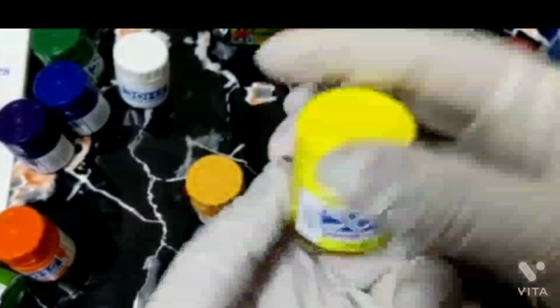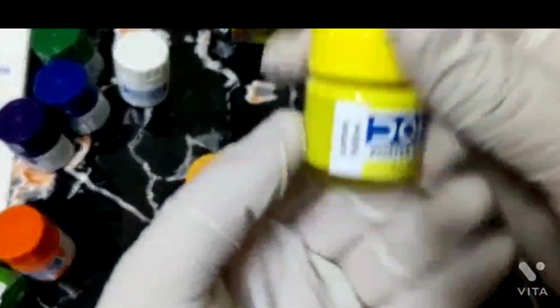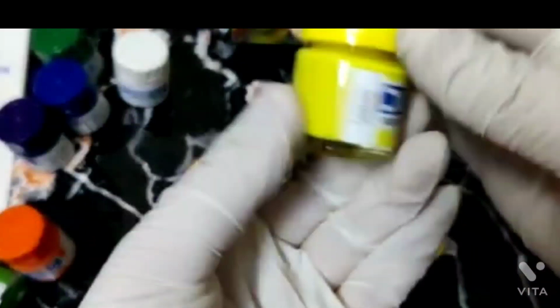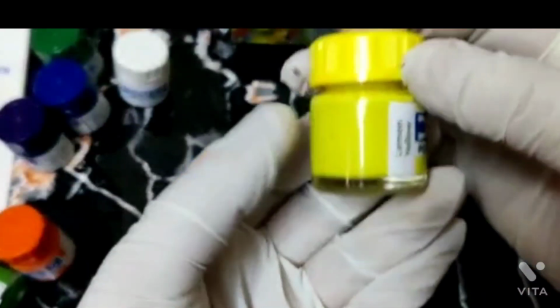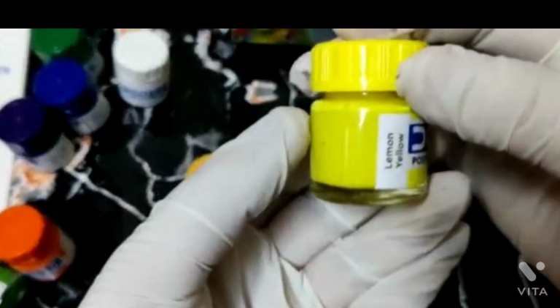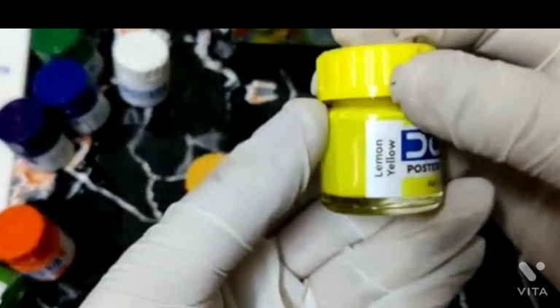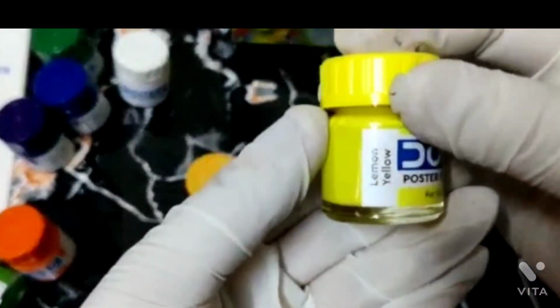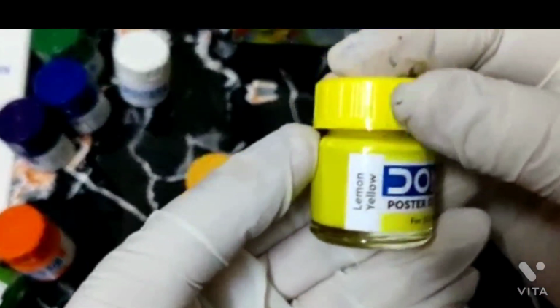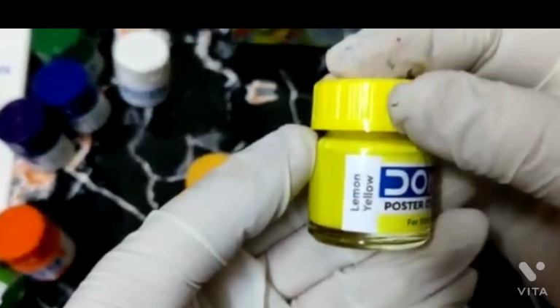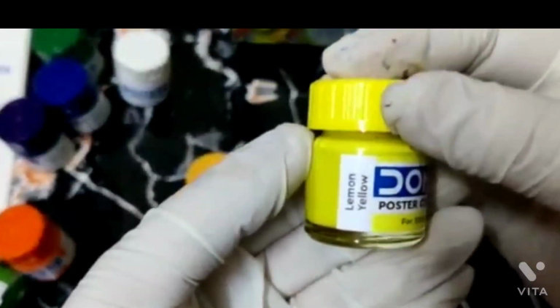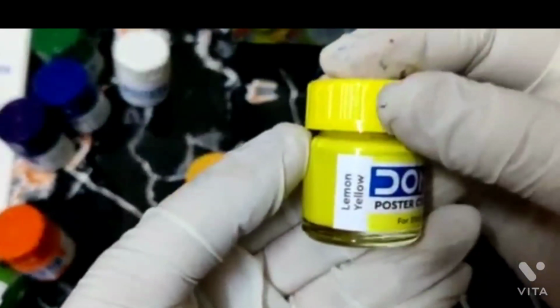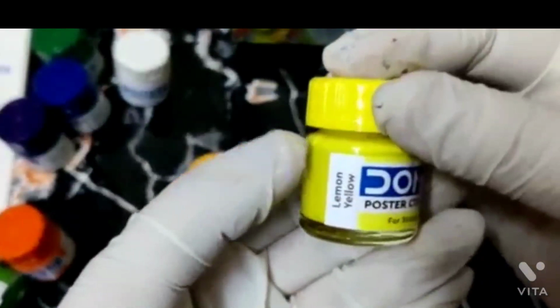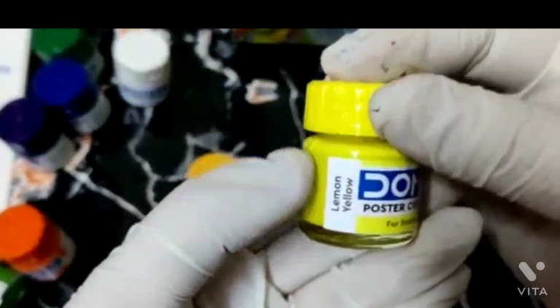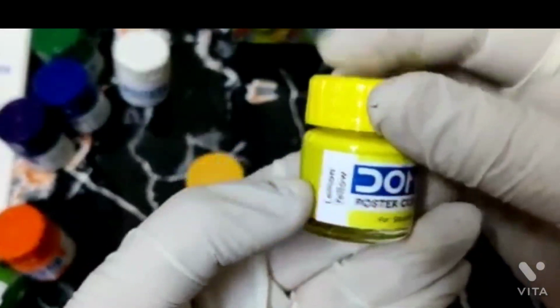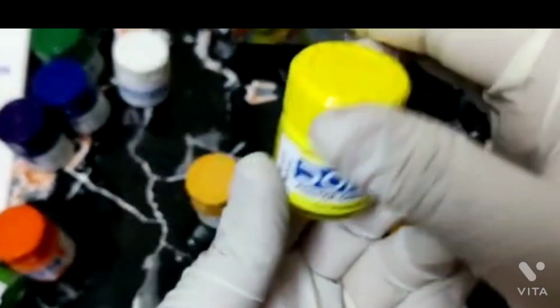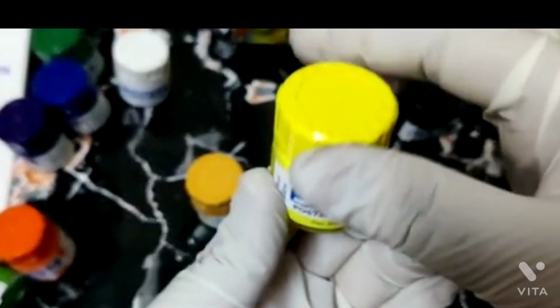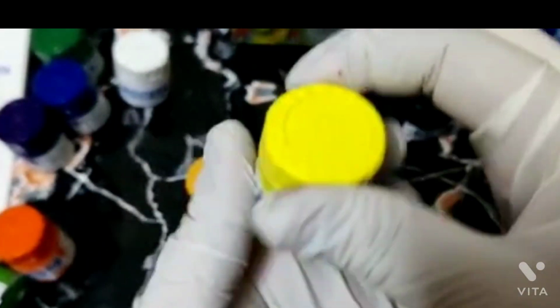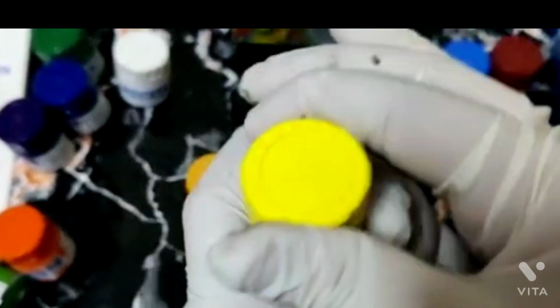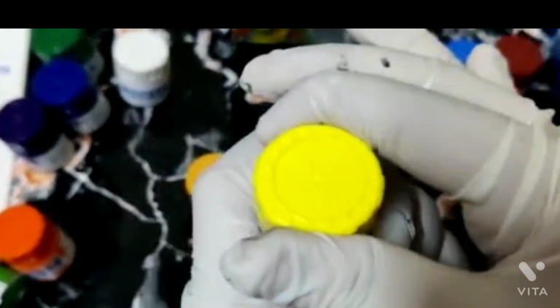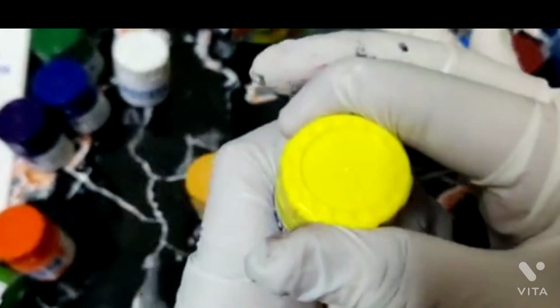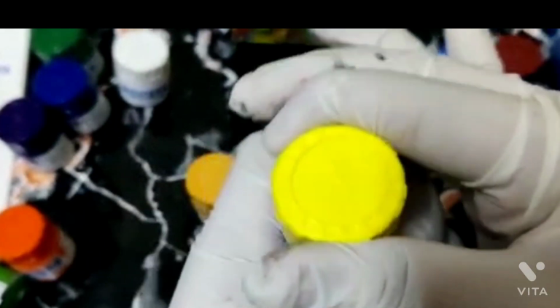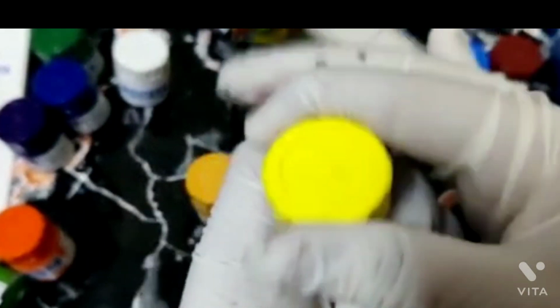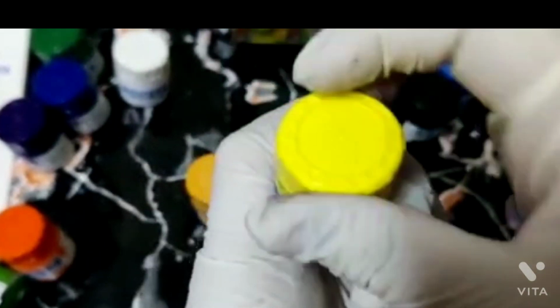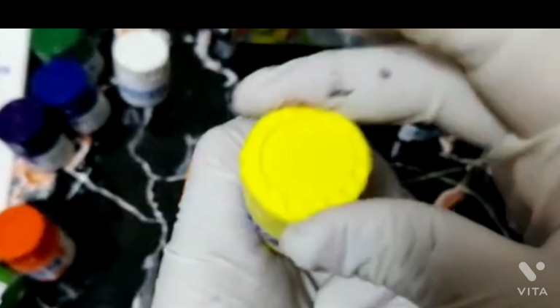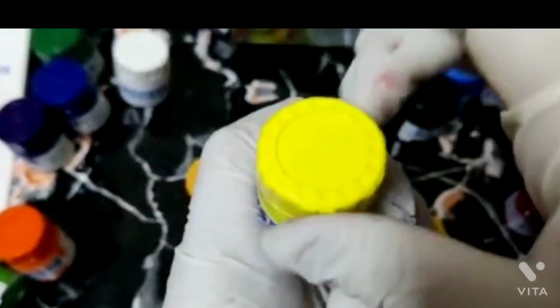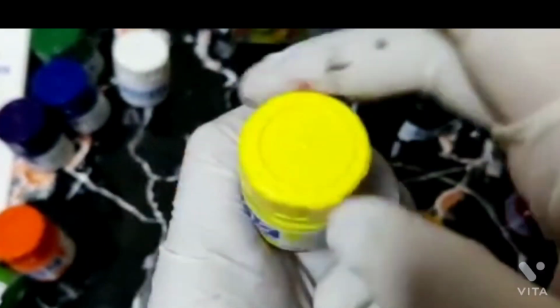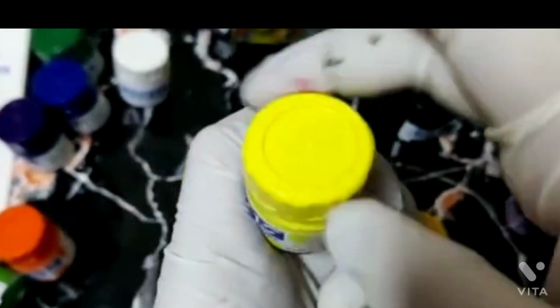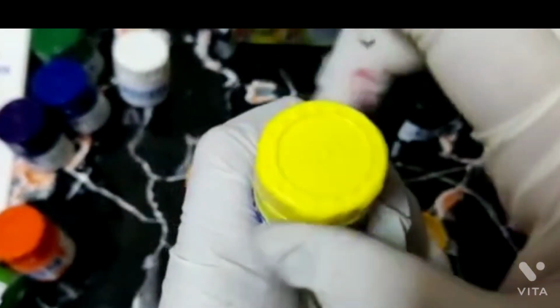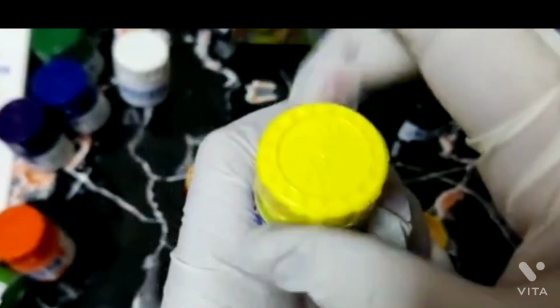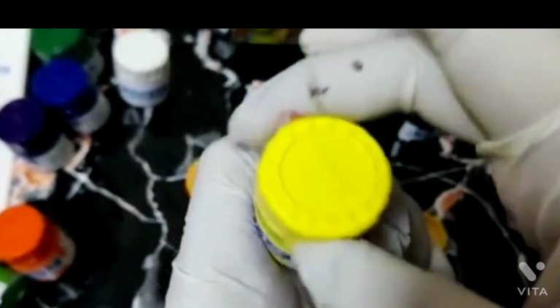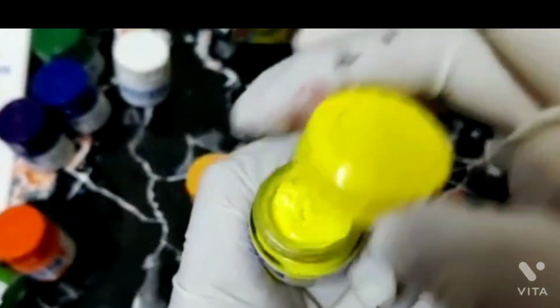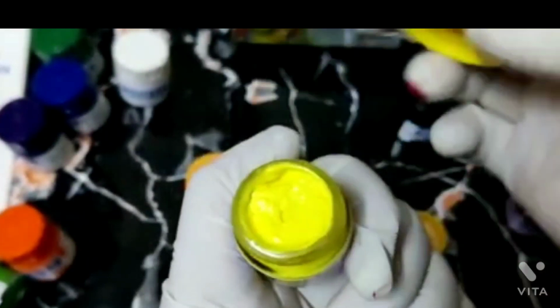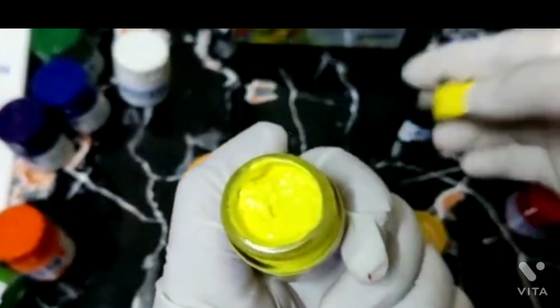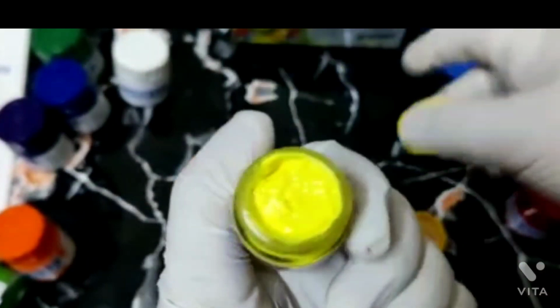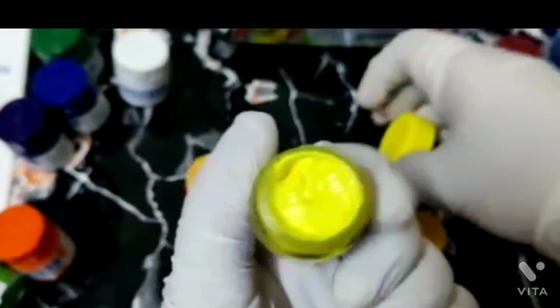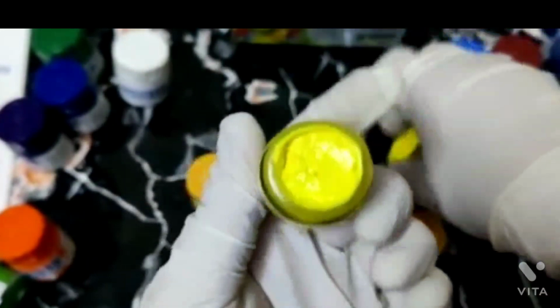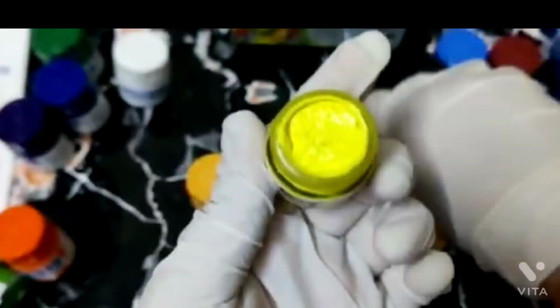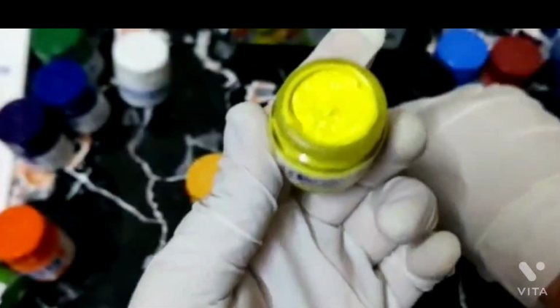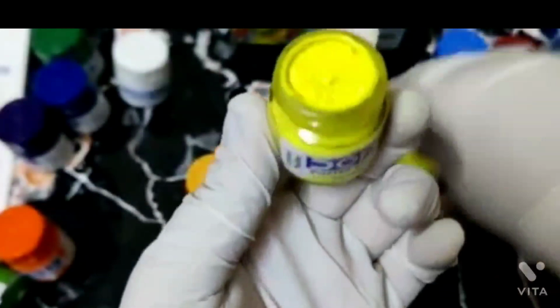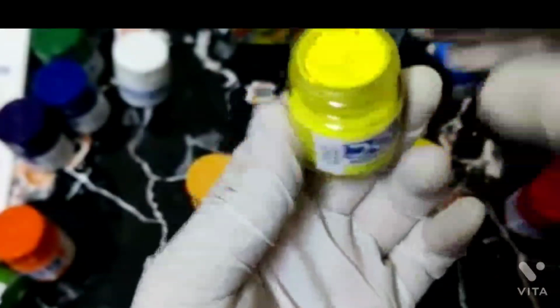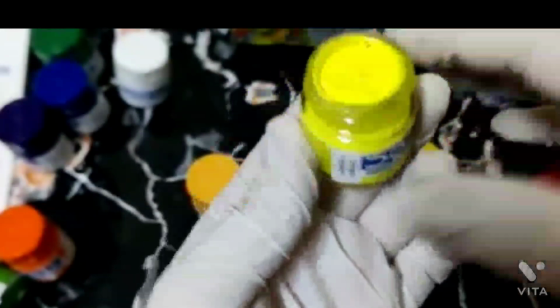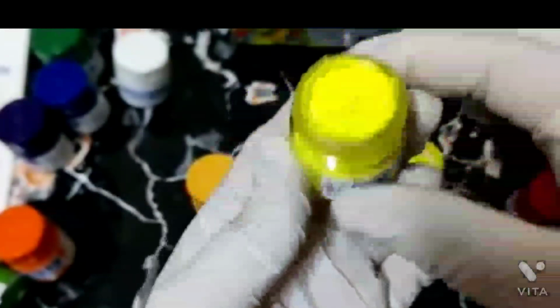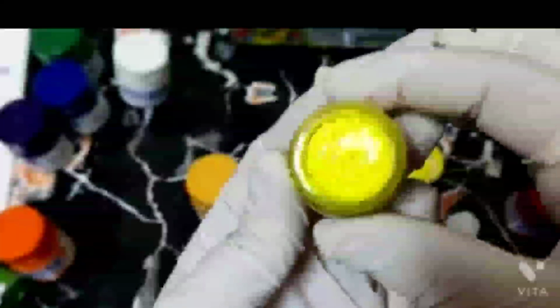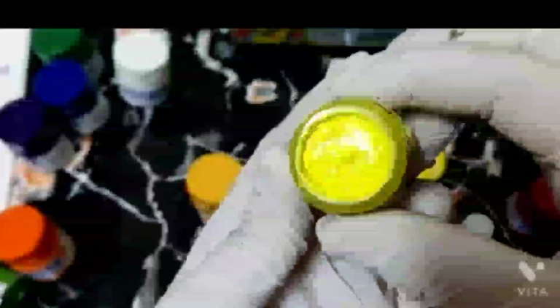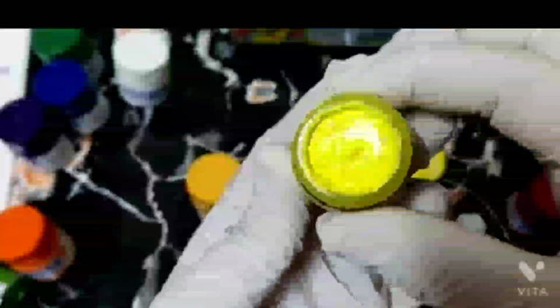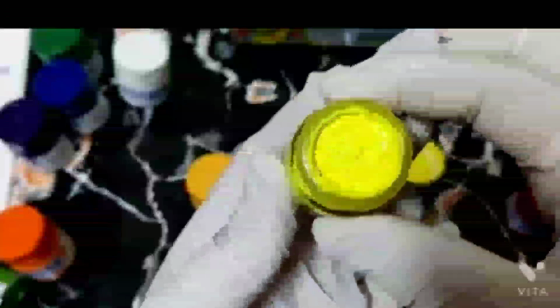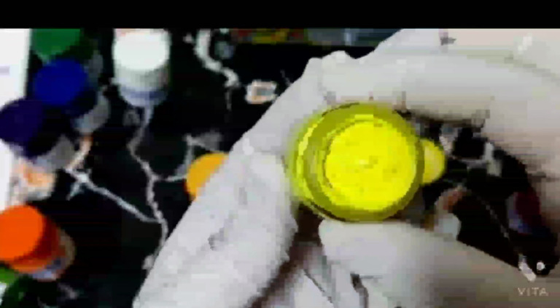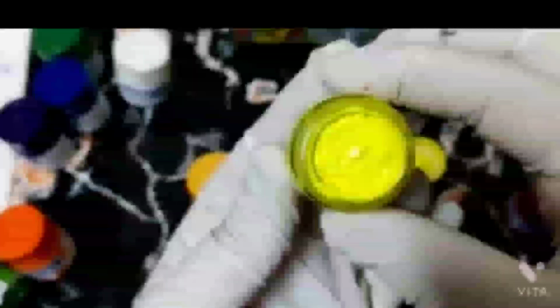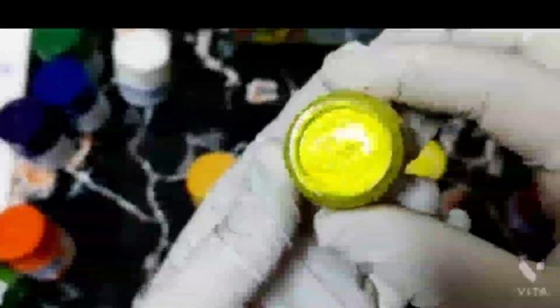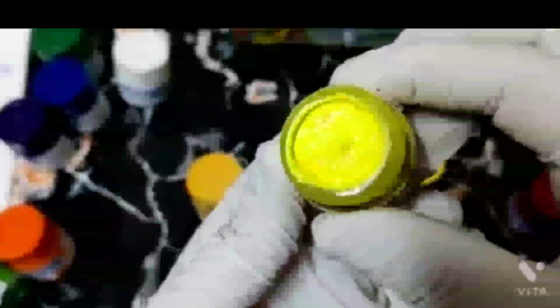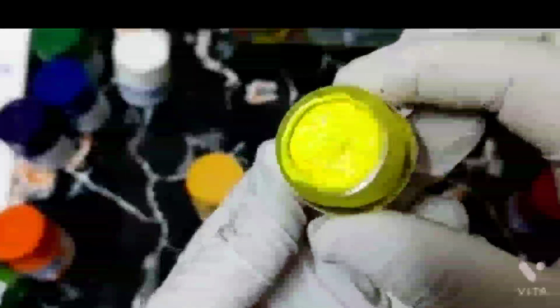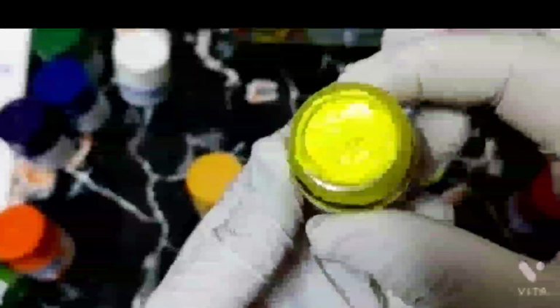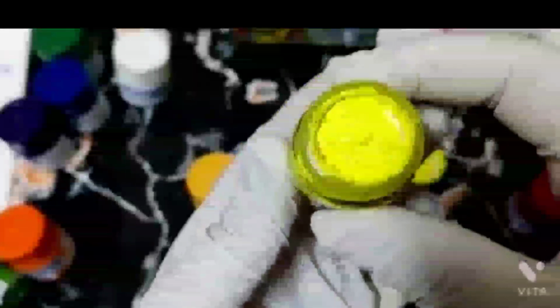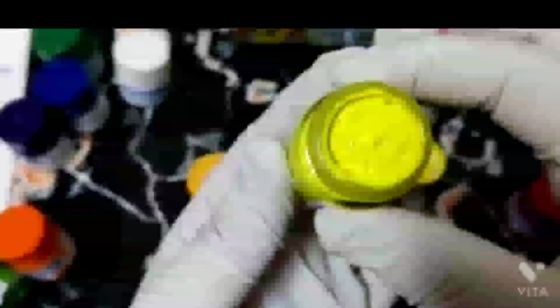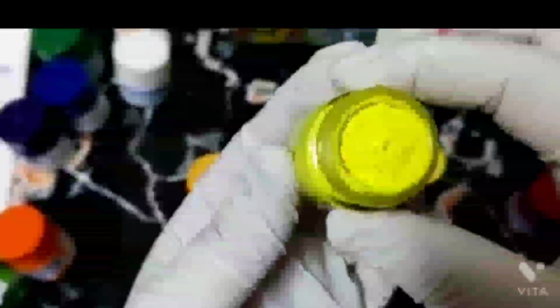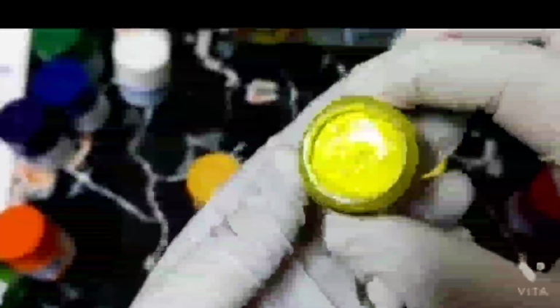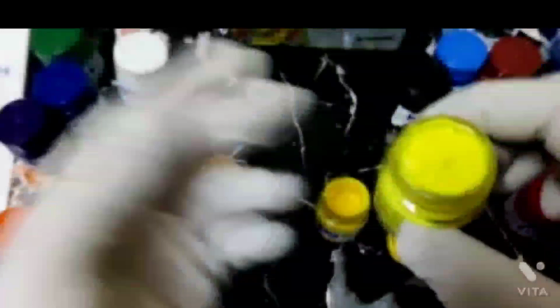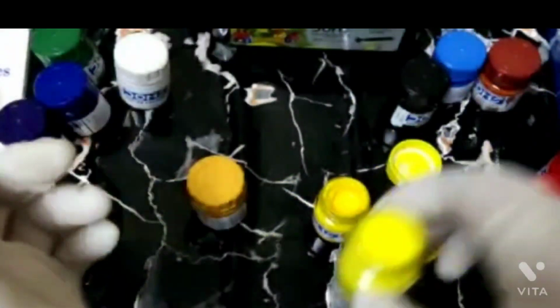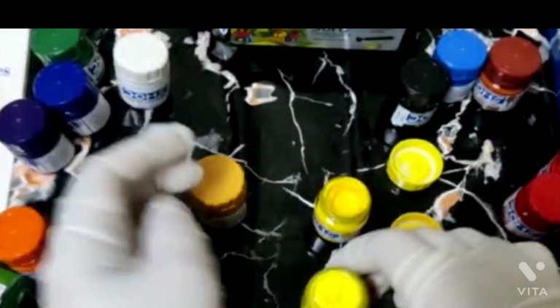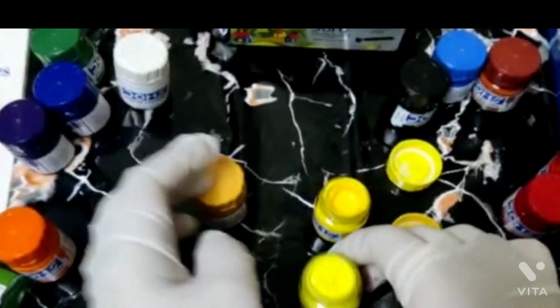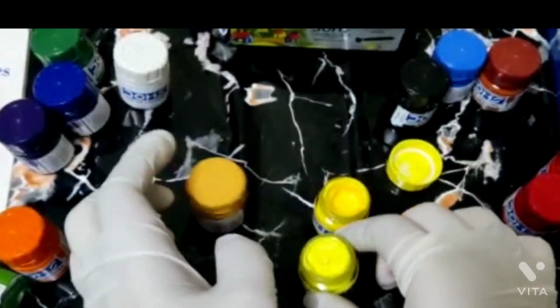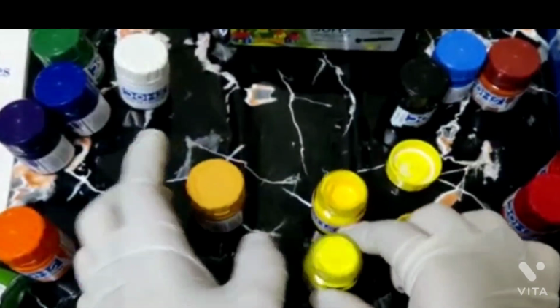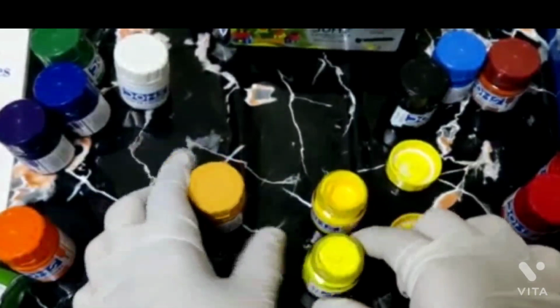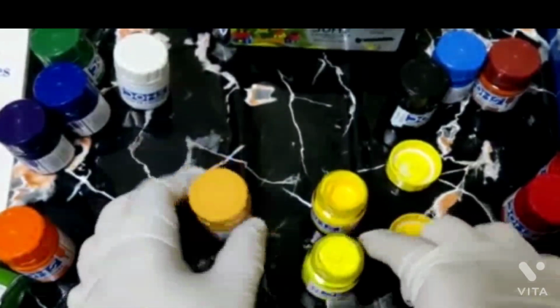Now this shade is Lemon Yellow — it will be a little lemon-ish. This is quite semi-solid, so we will use it.